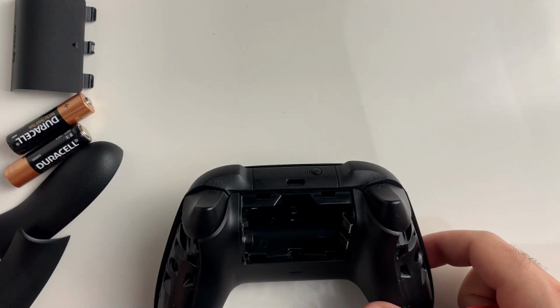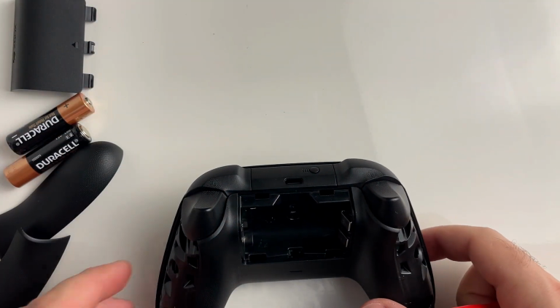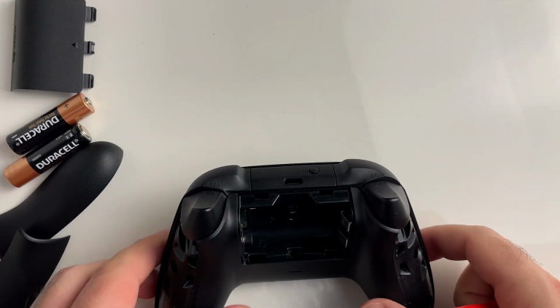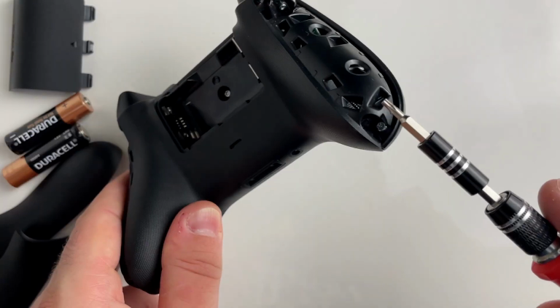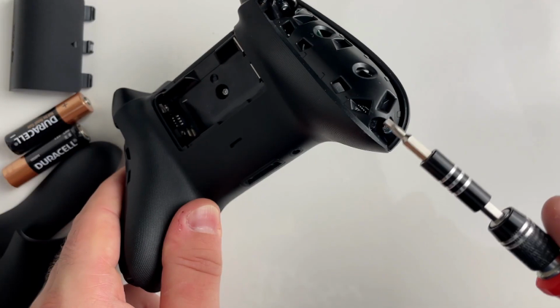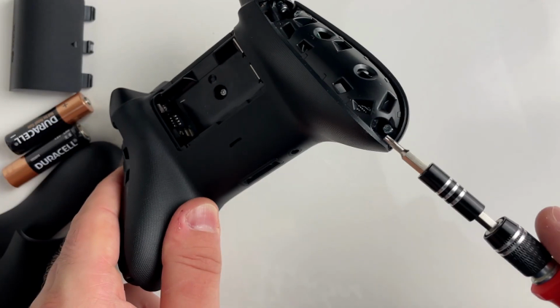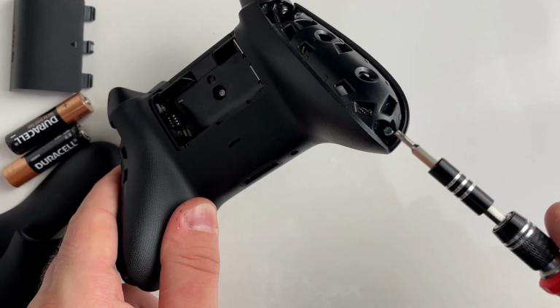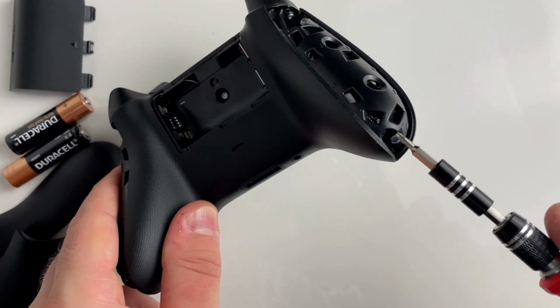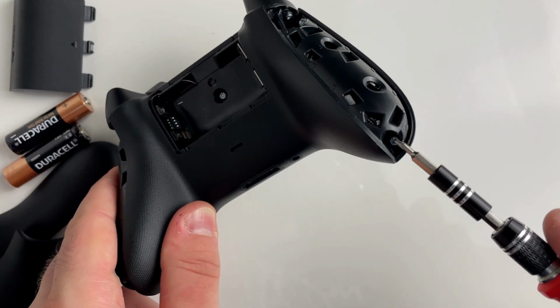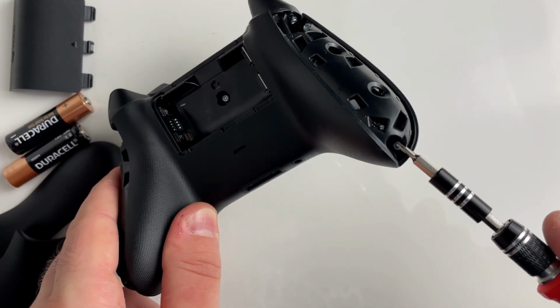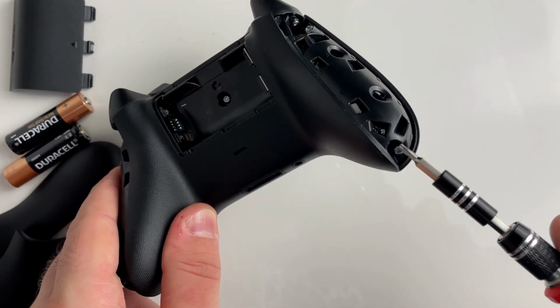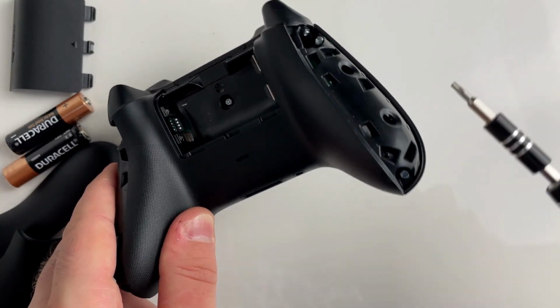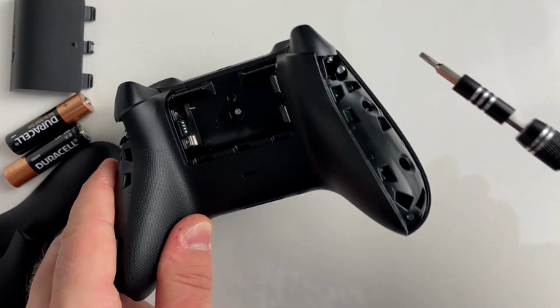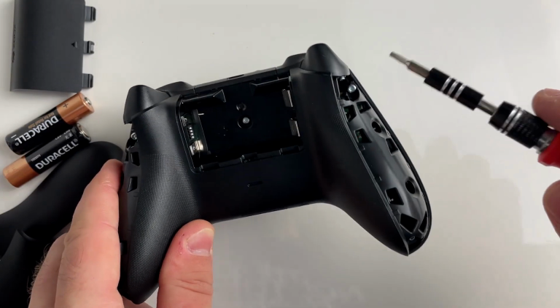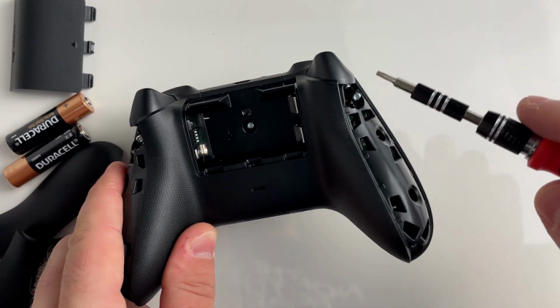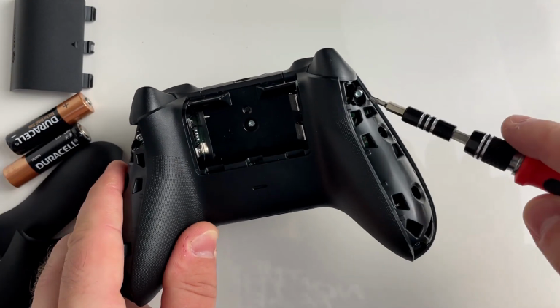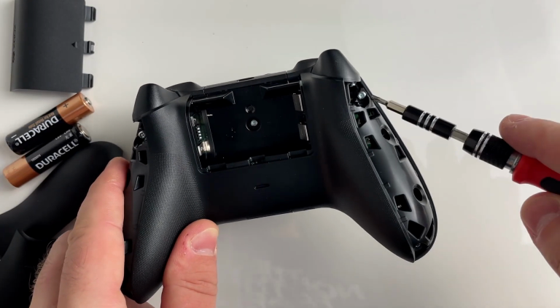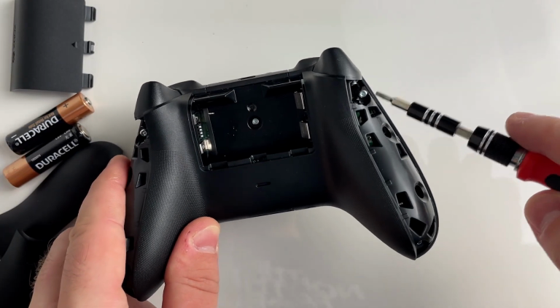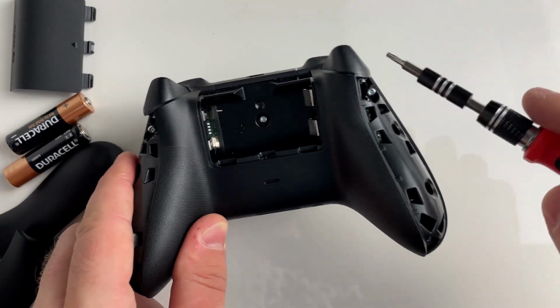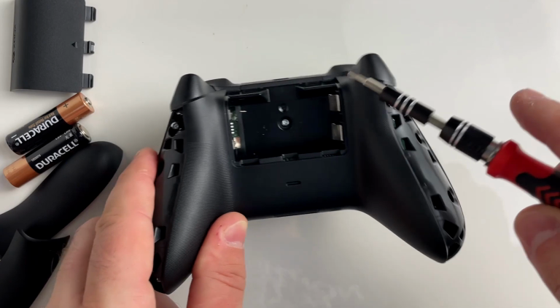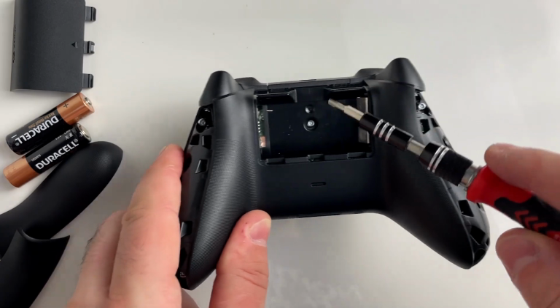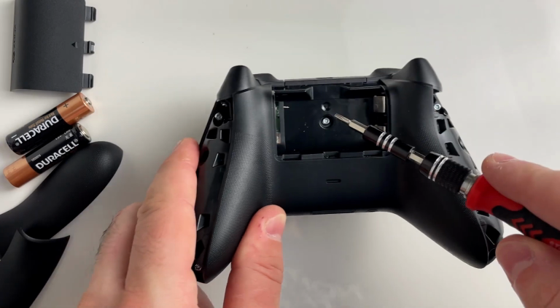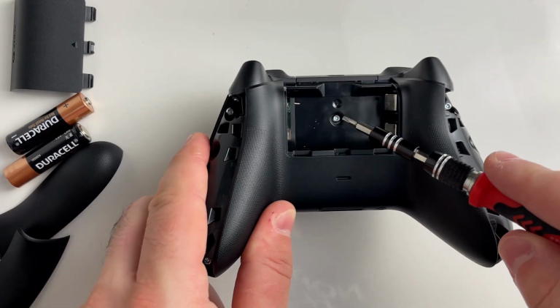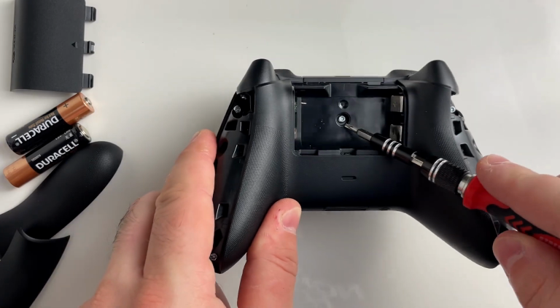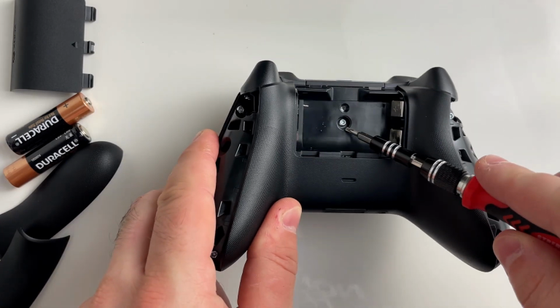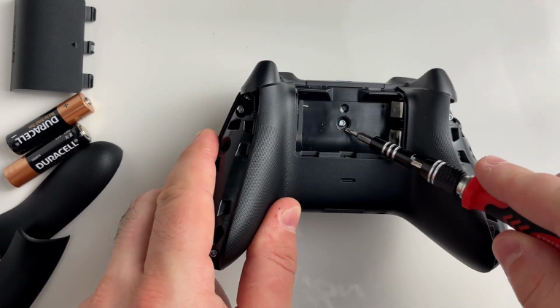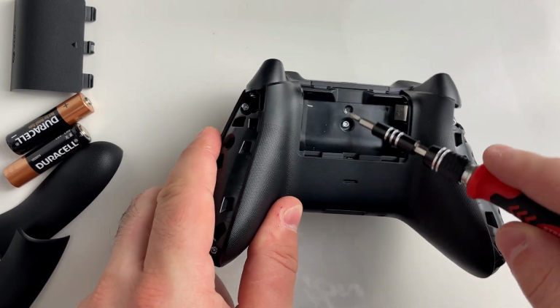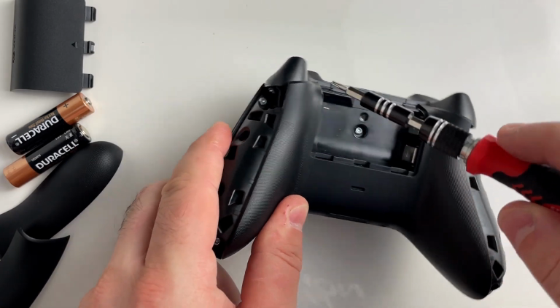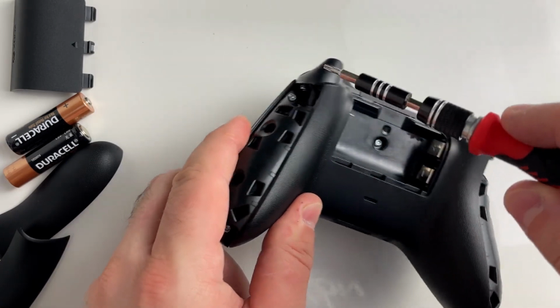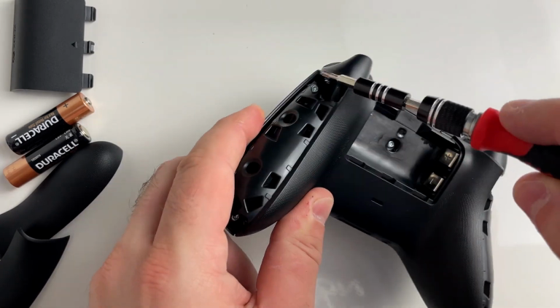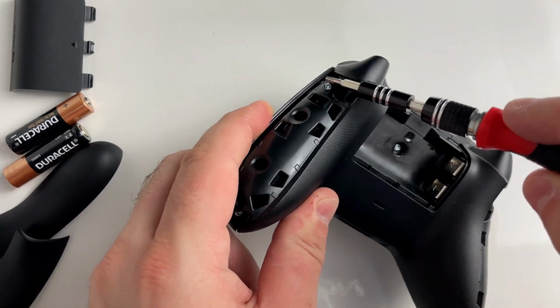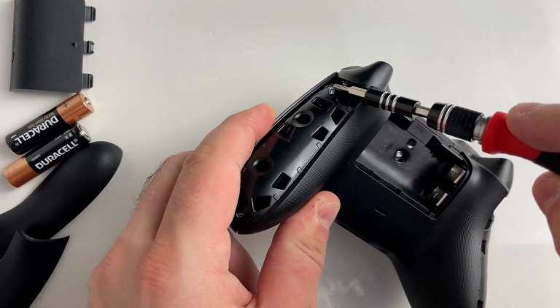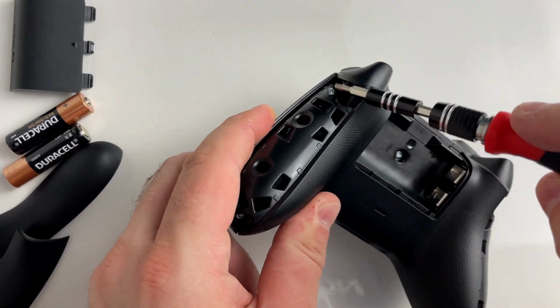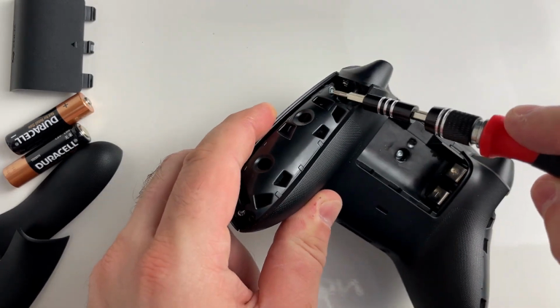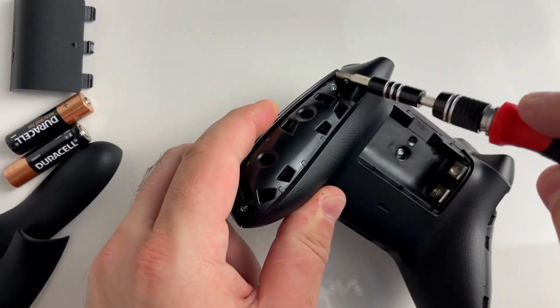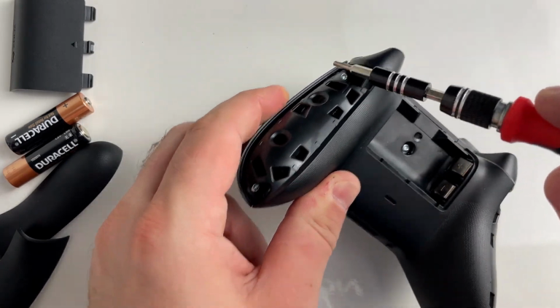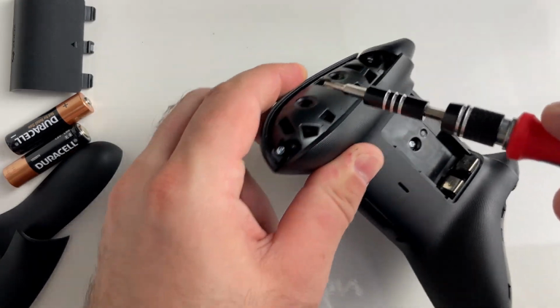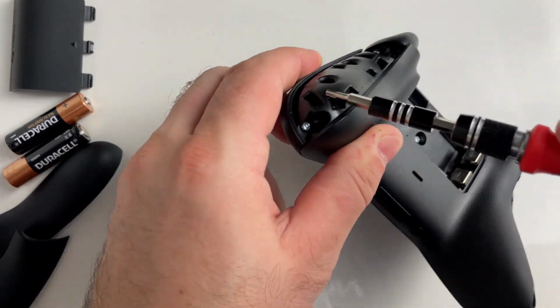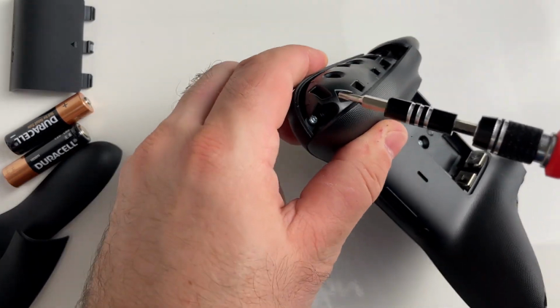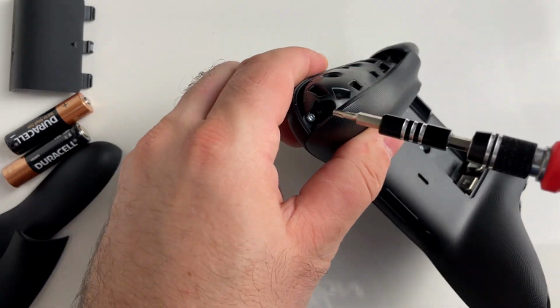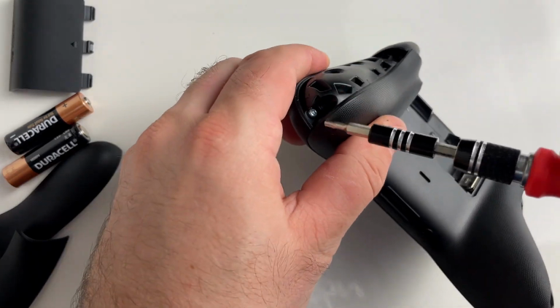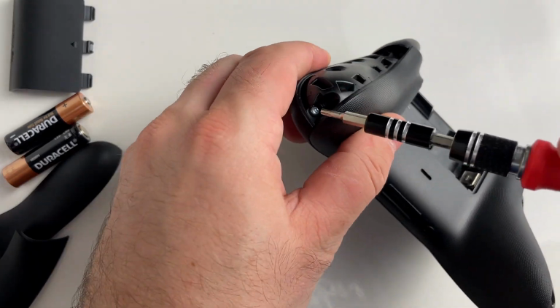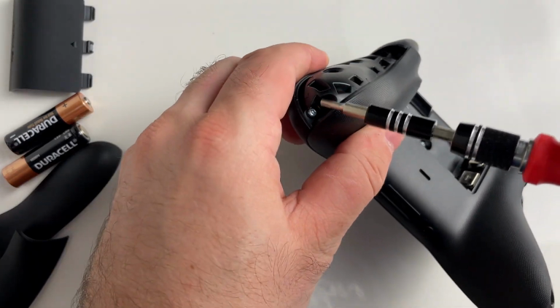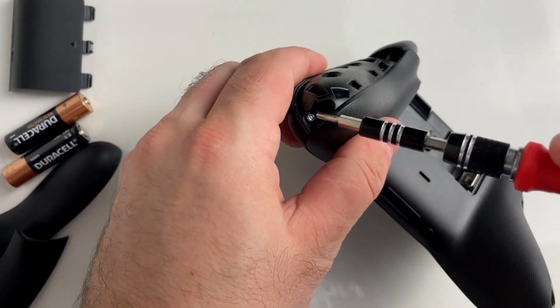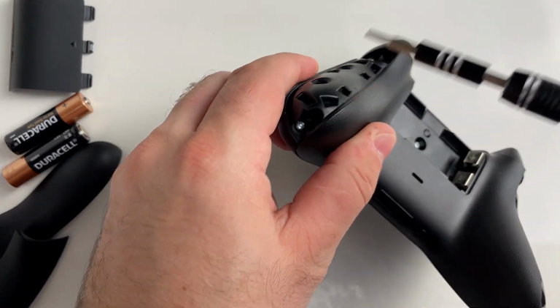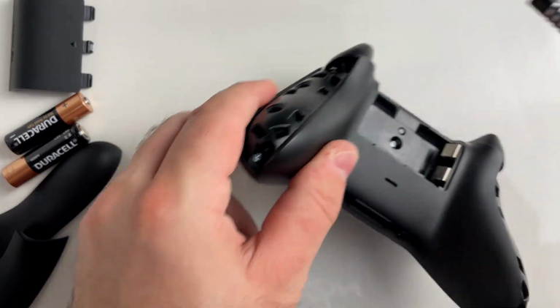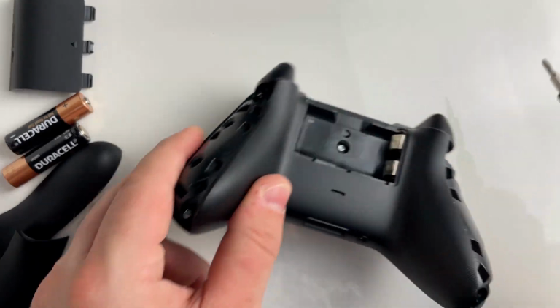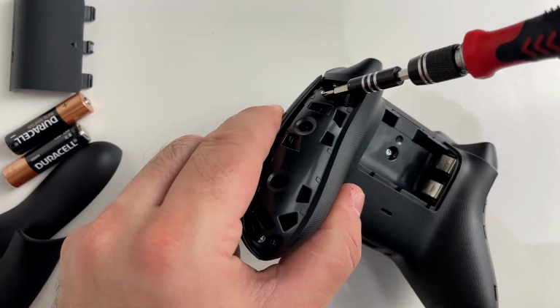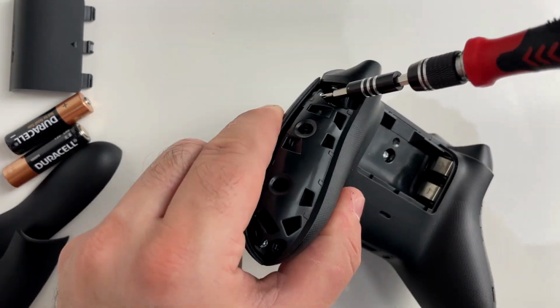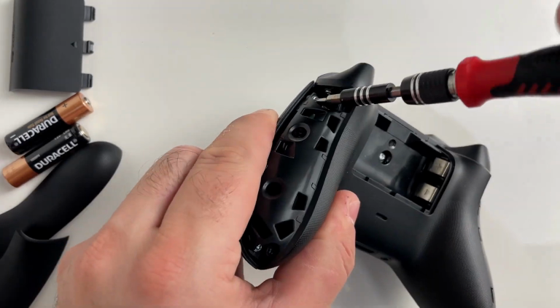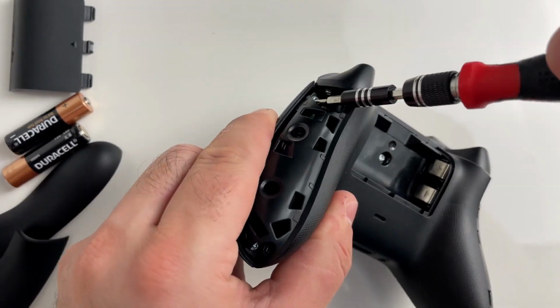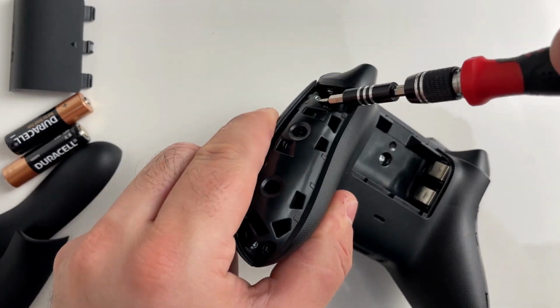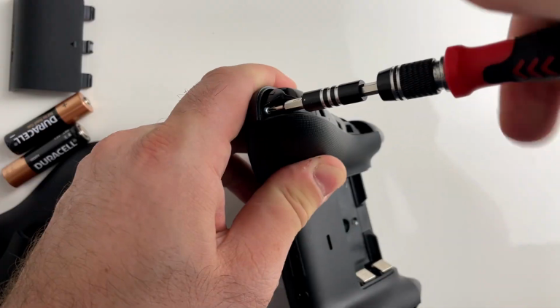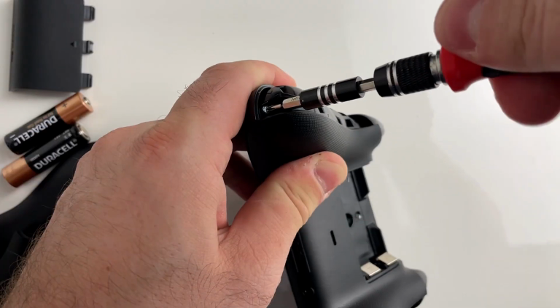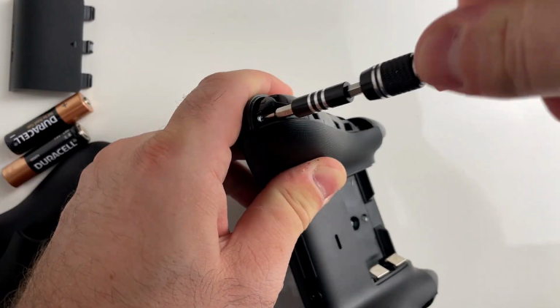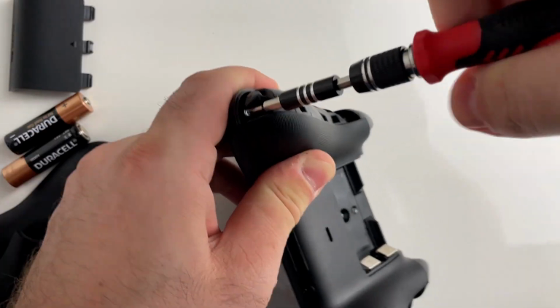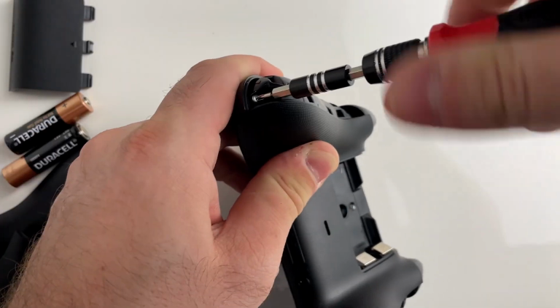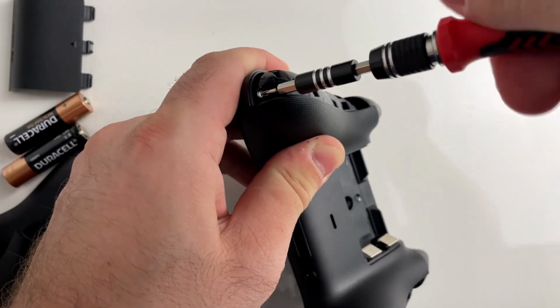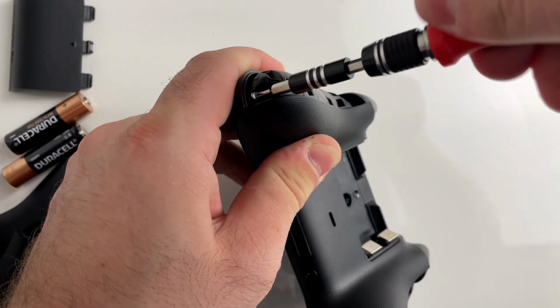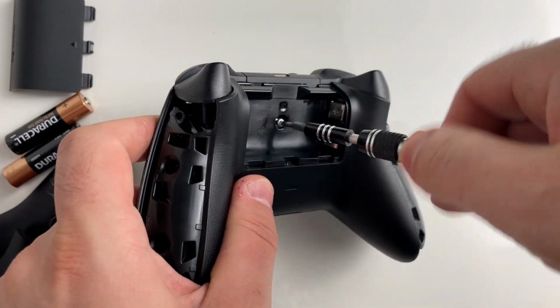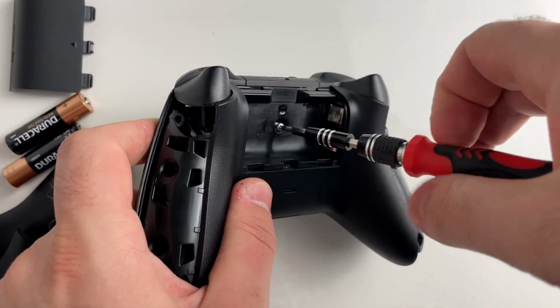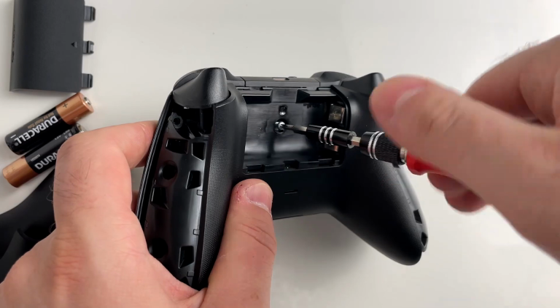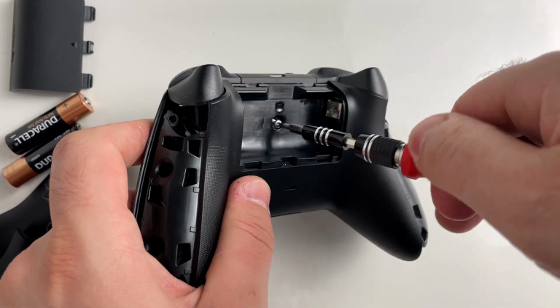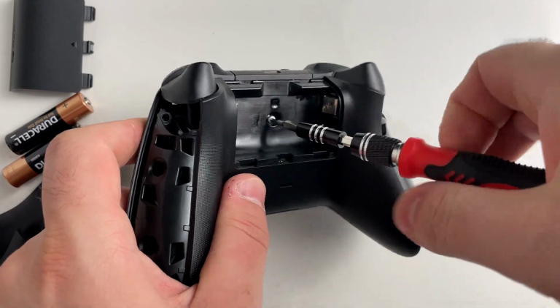Once you've done that, there are going to be five screws in the back that you'll need to remove — one in each corner and one in the center.